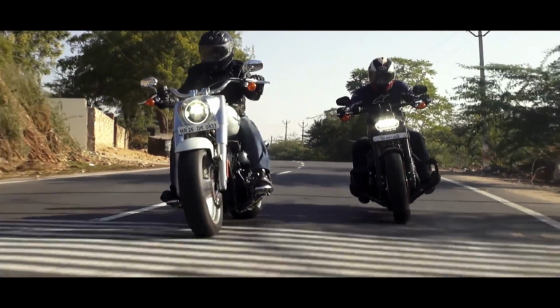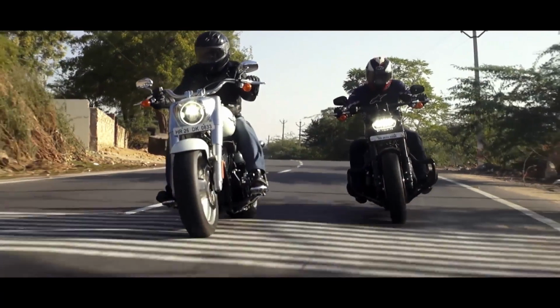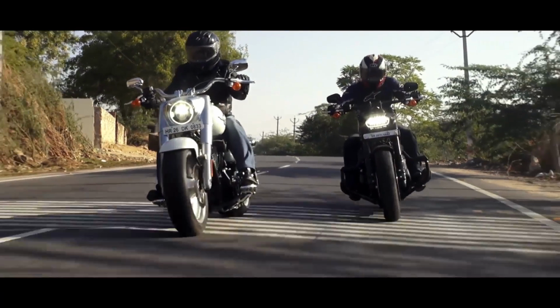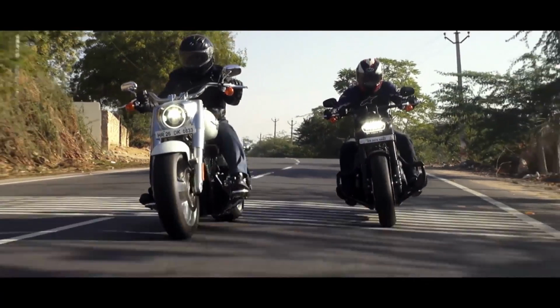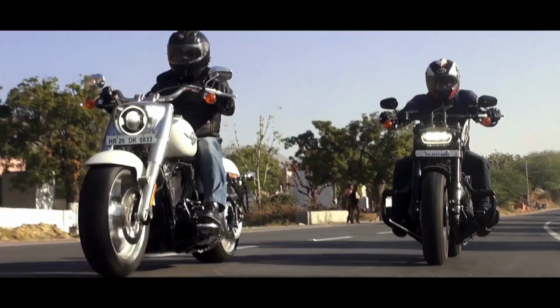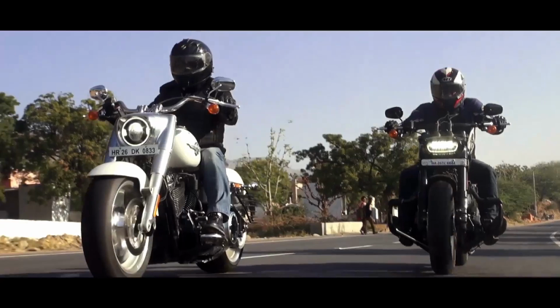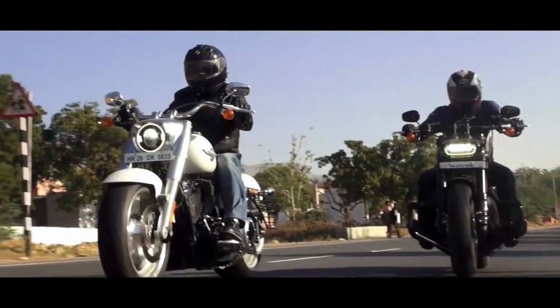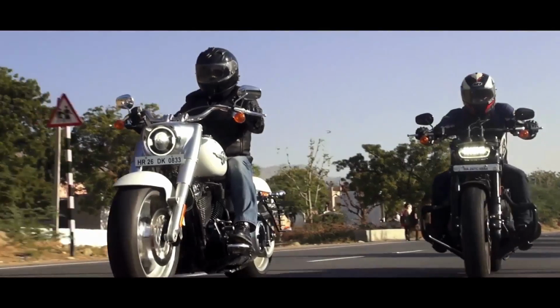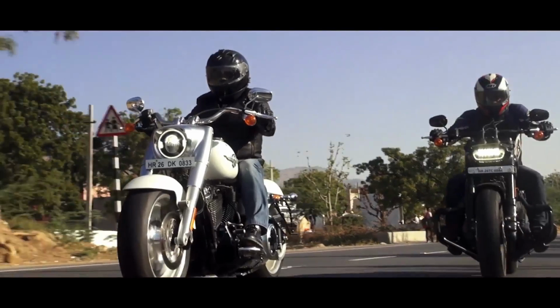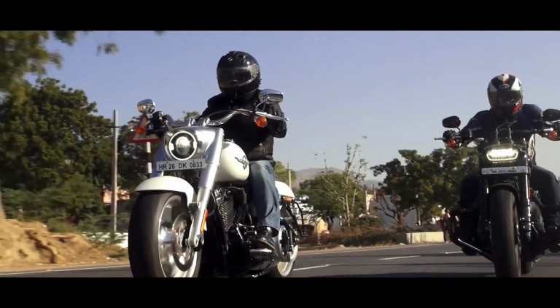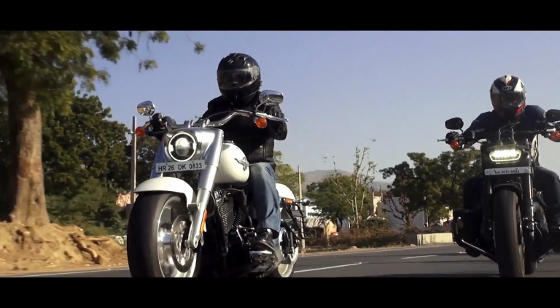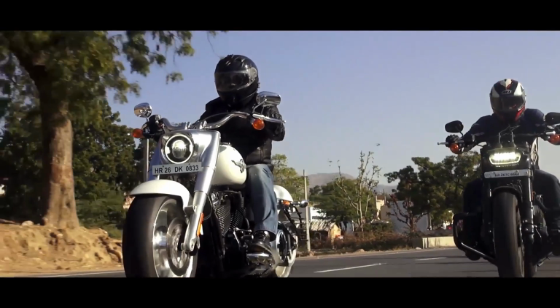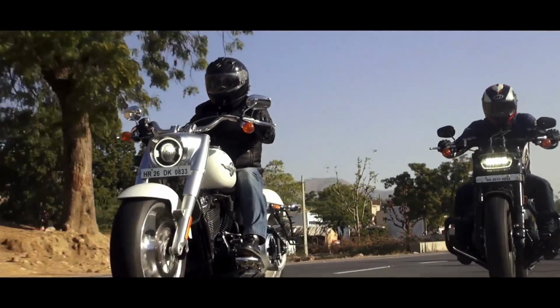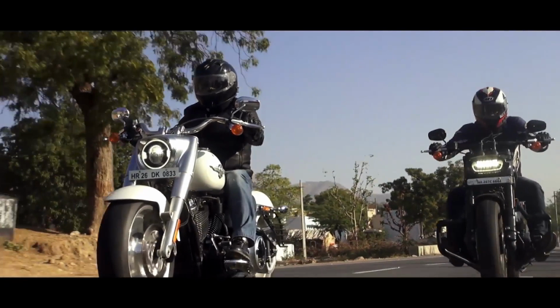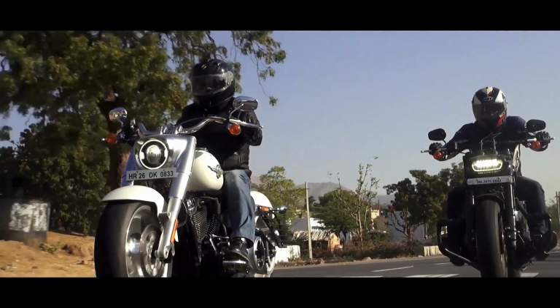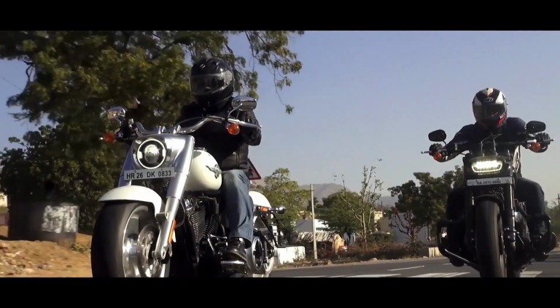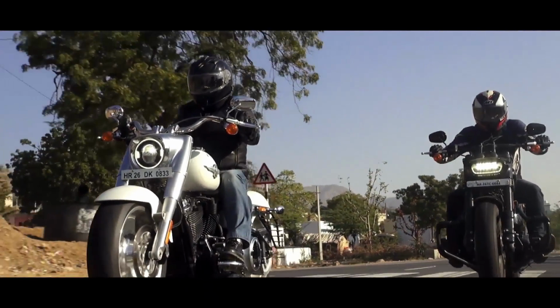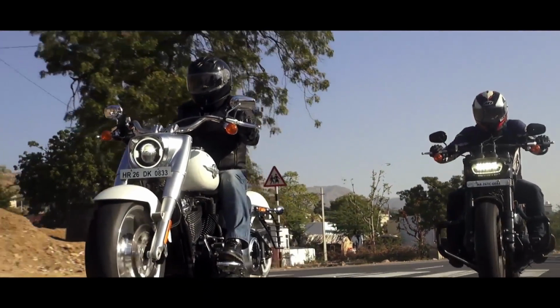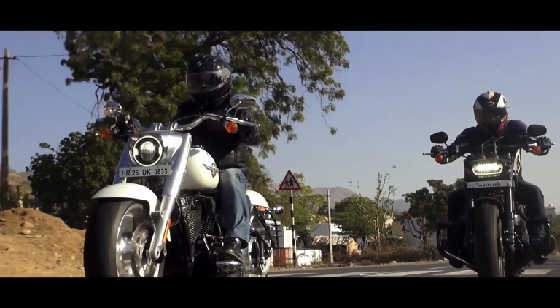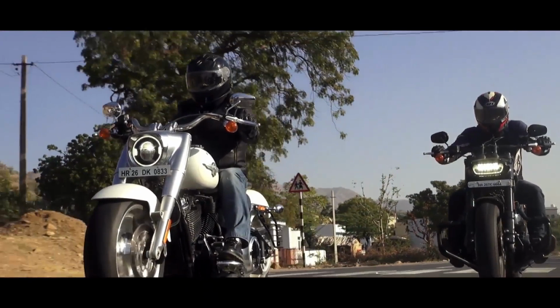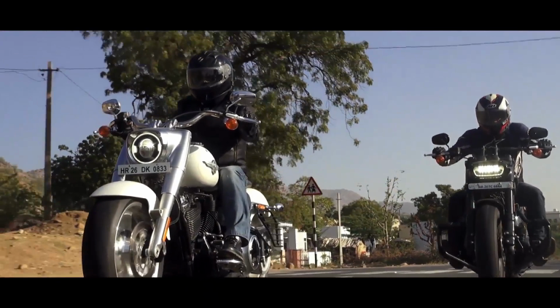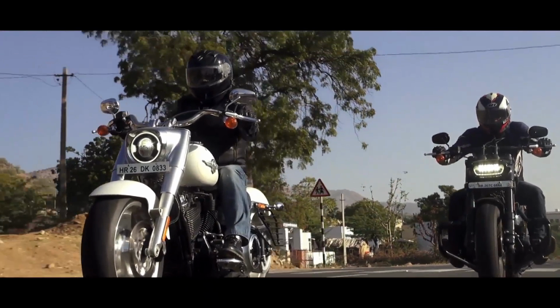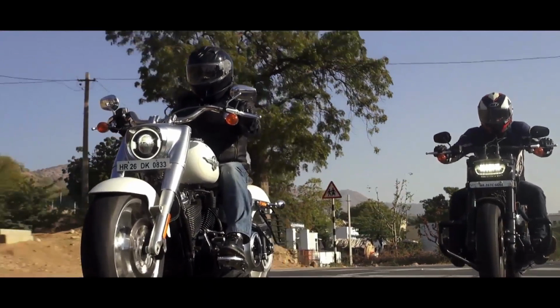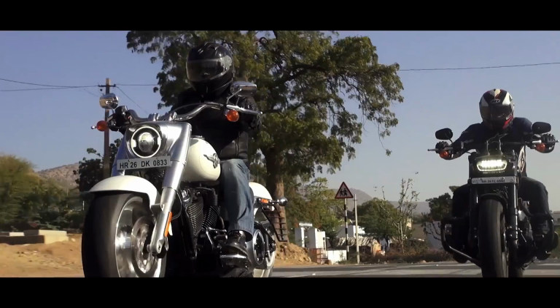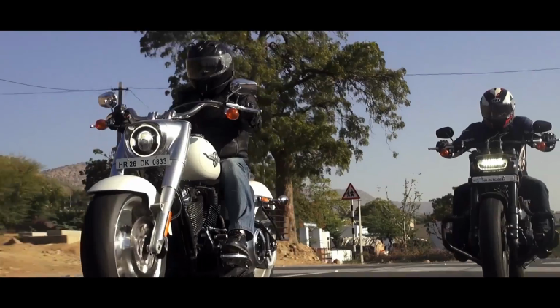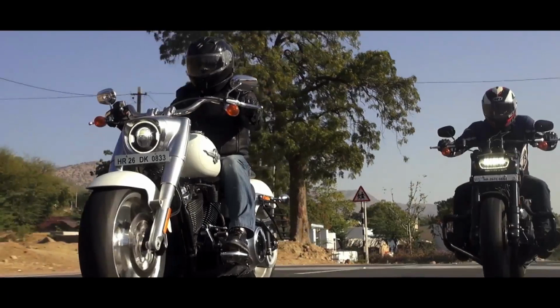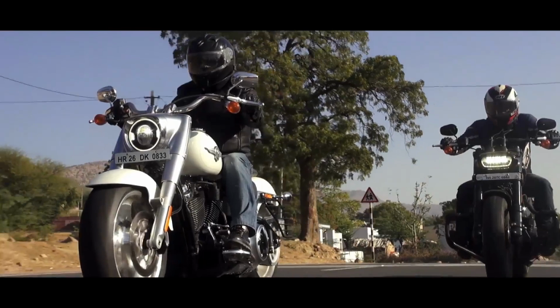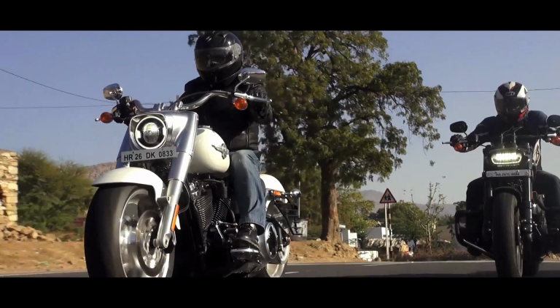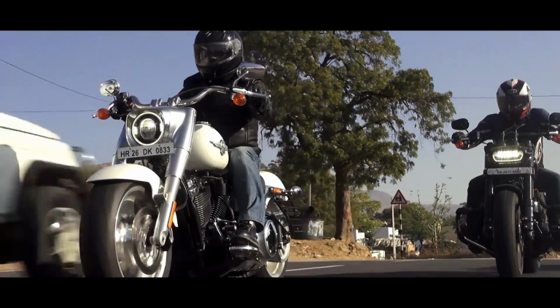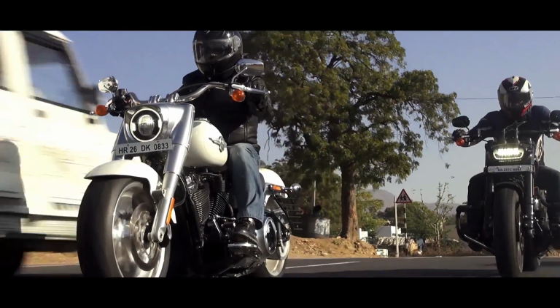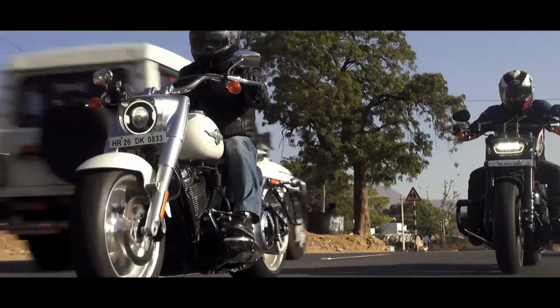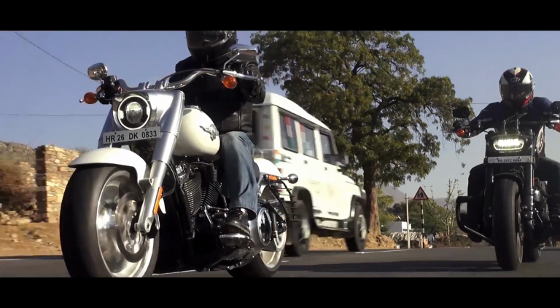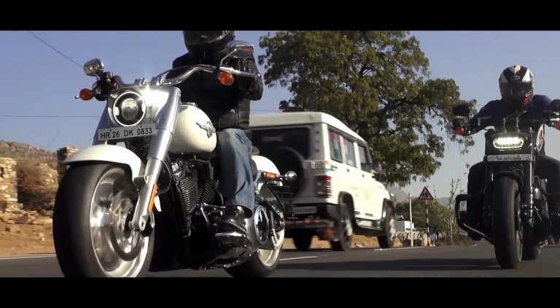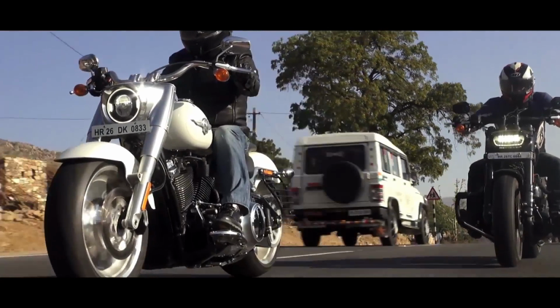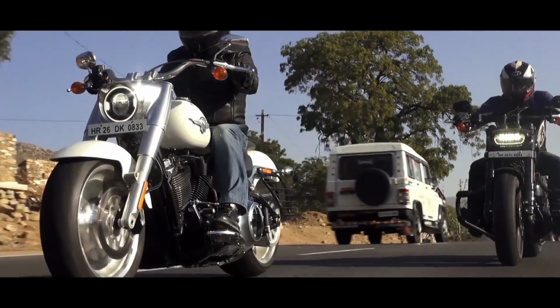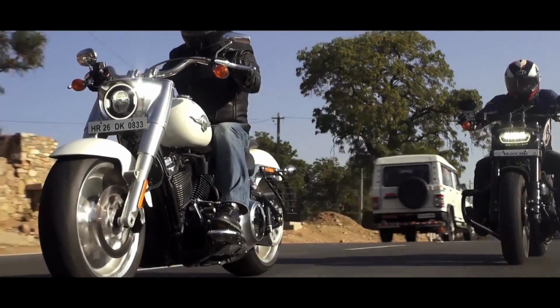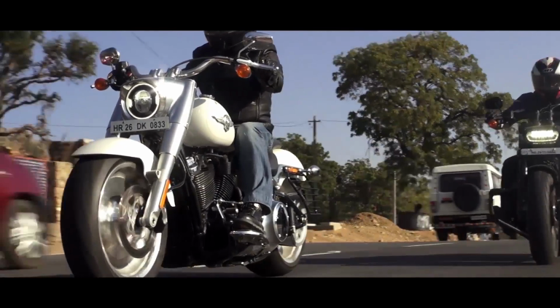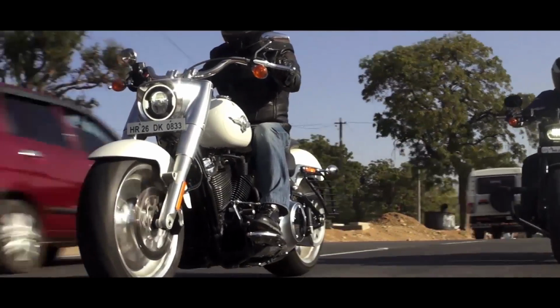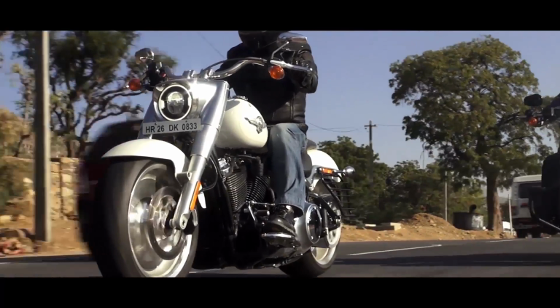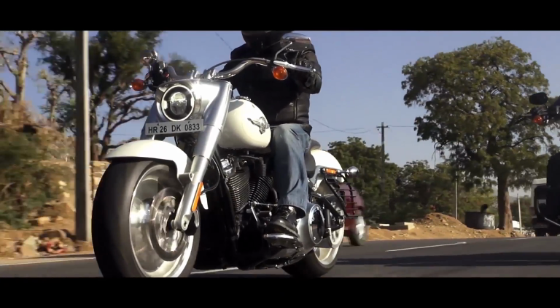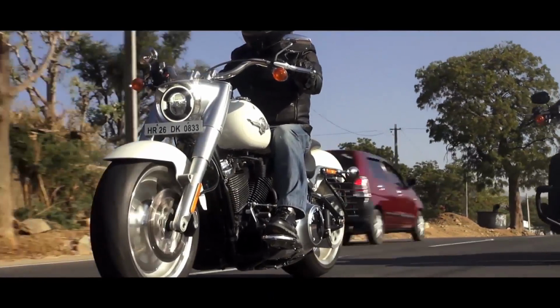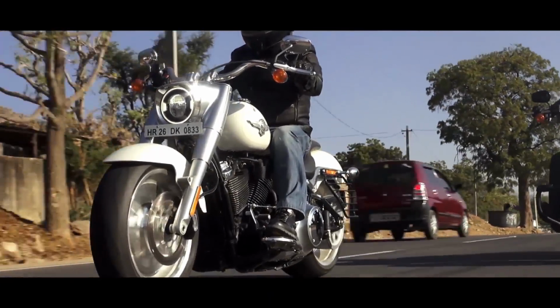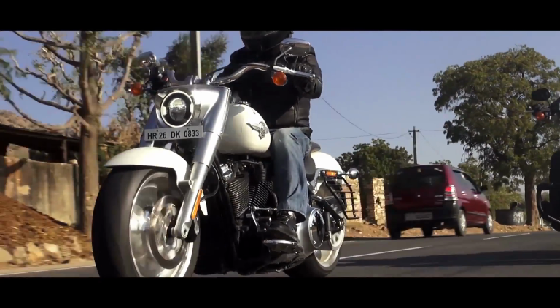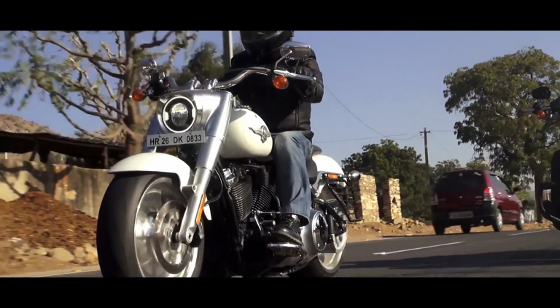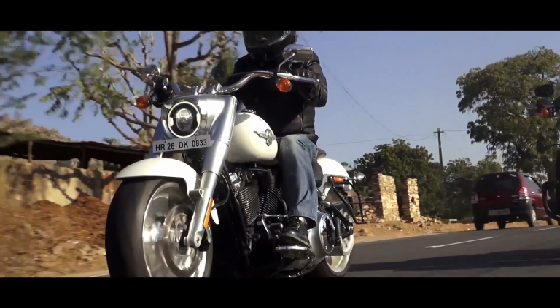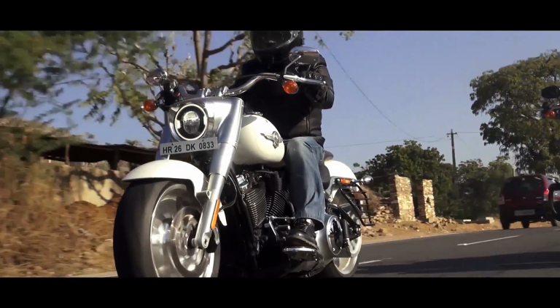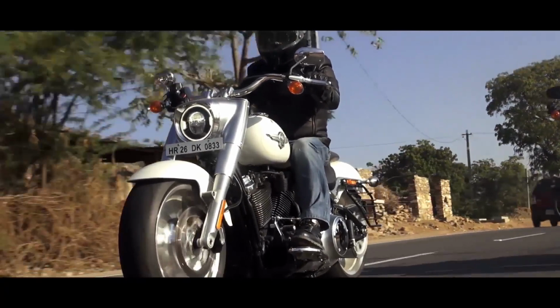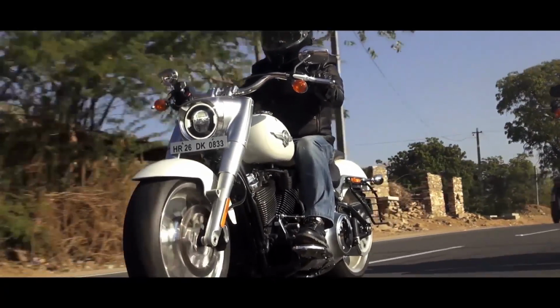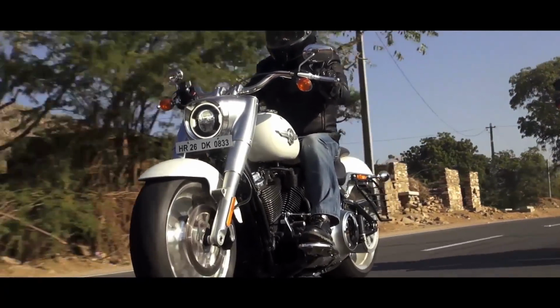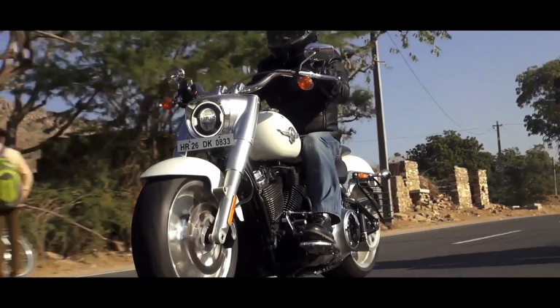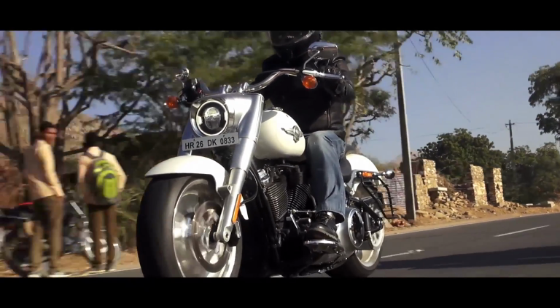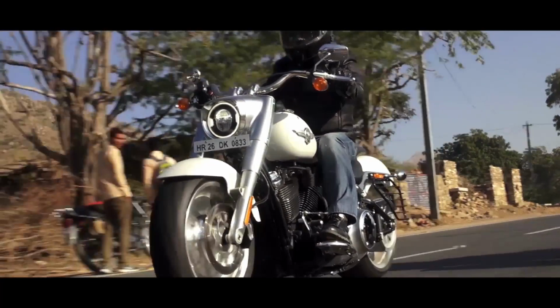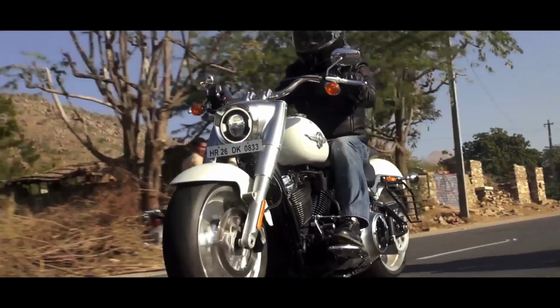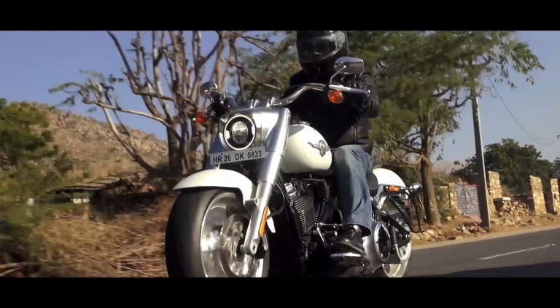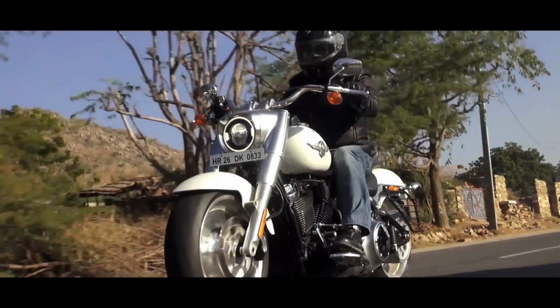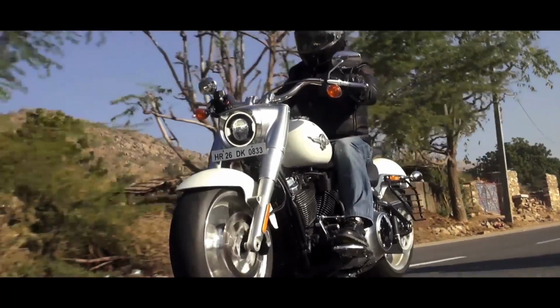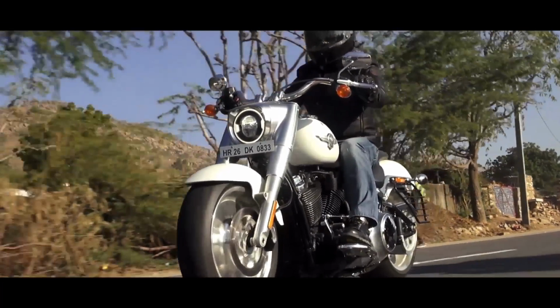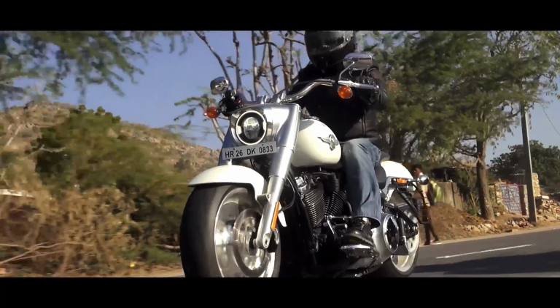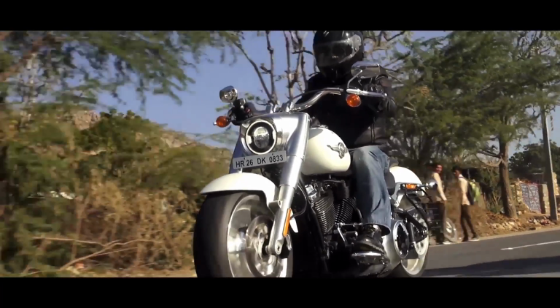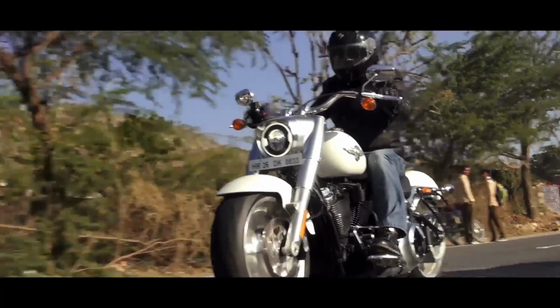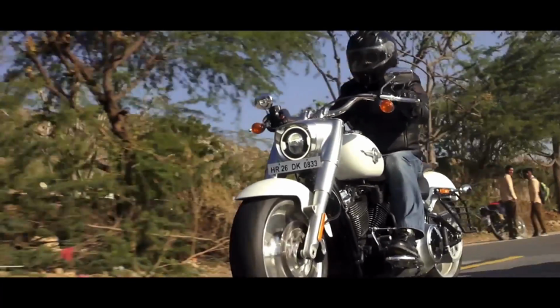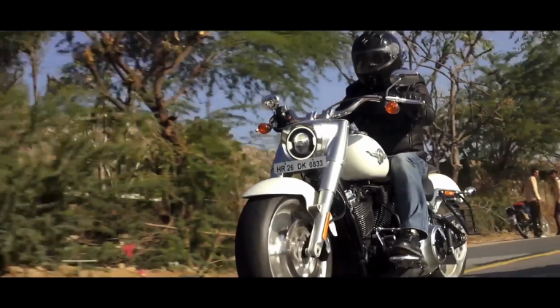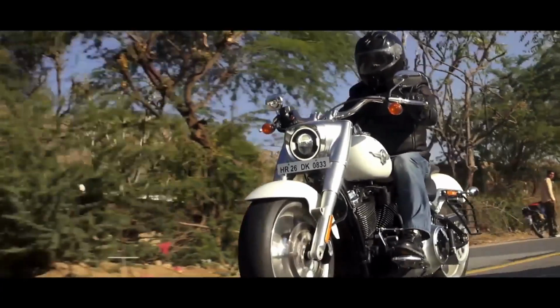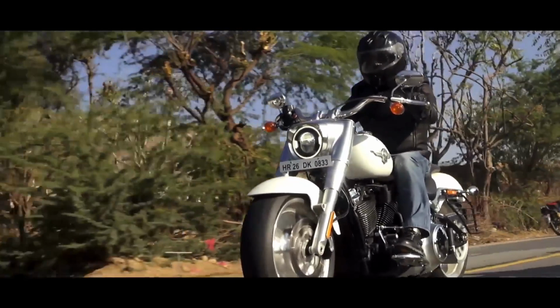As you can see, there's a lot of chrome everywhere, but honestly it doesn't look over the top here. In fact, I think the Fatboy looks stunning with all that shine.